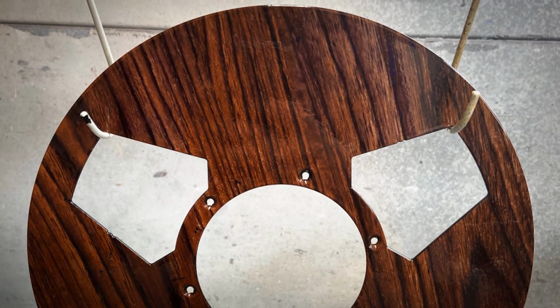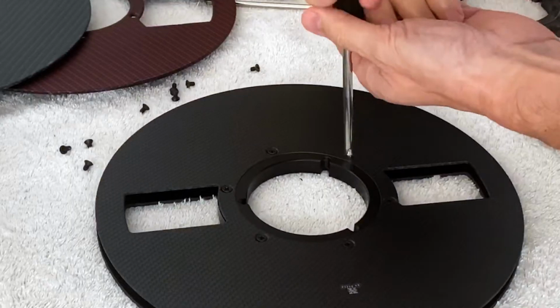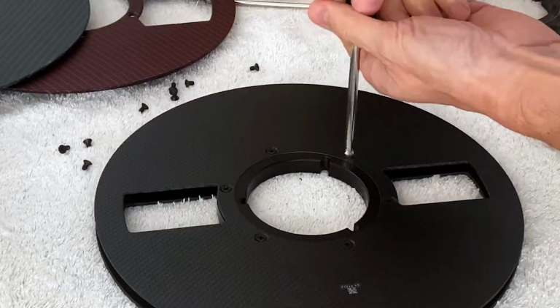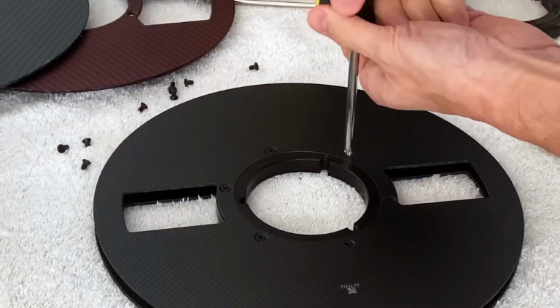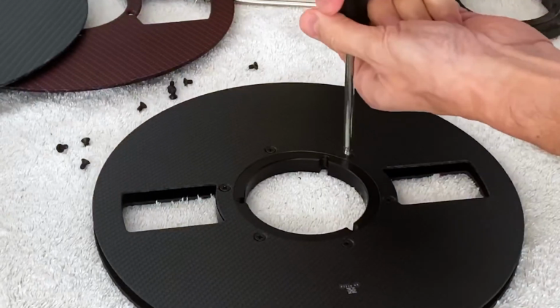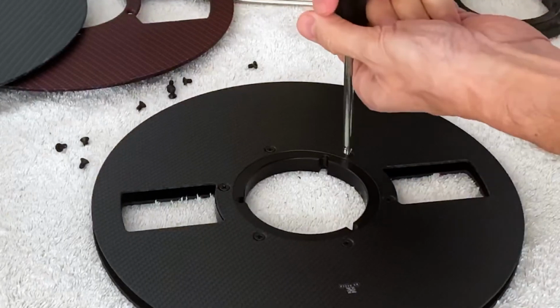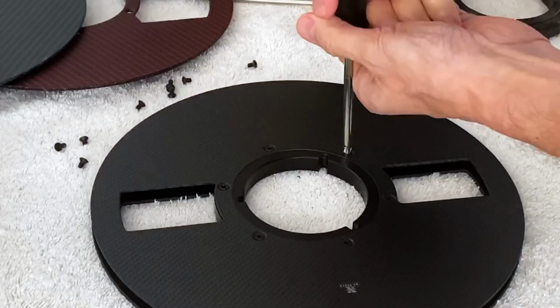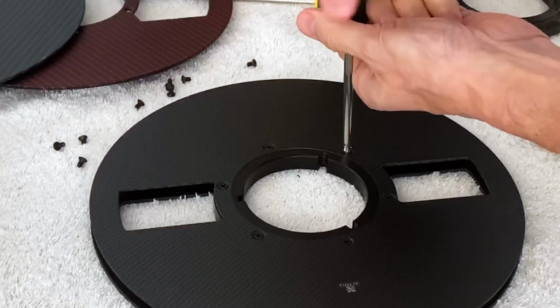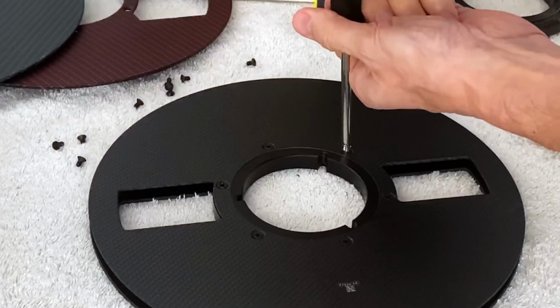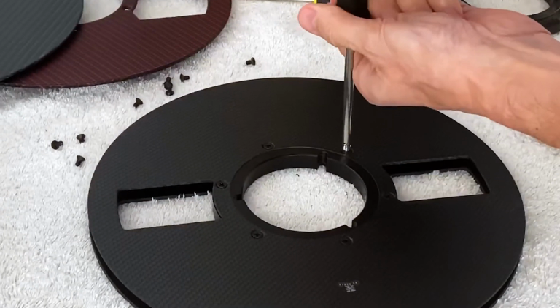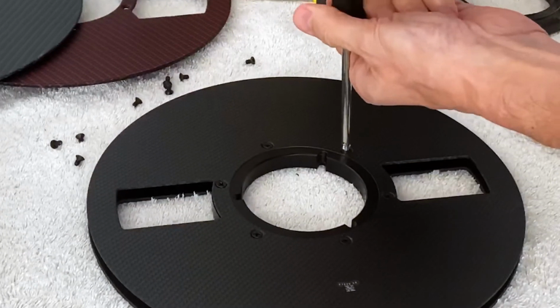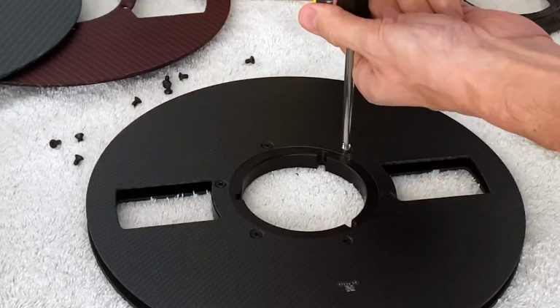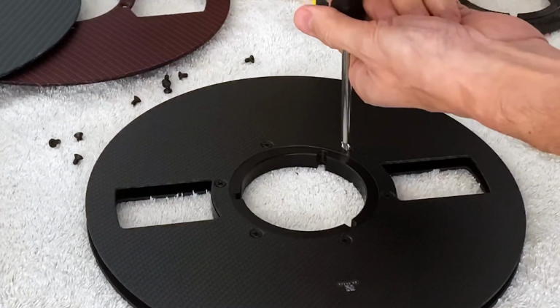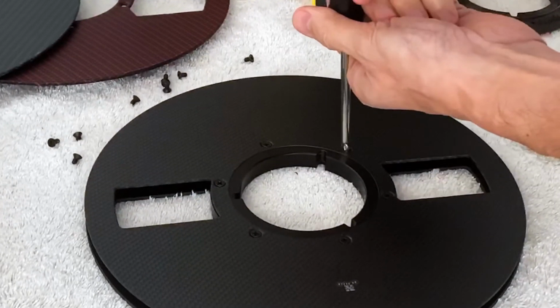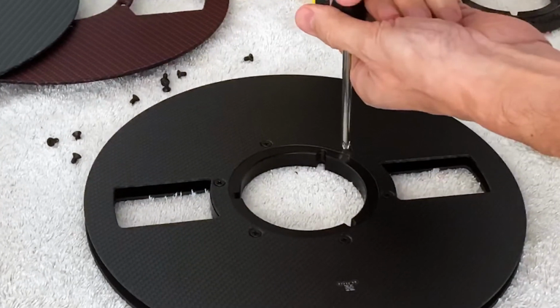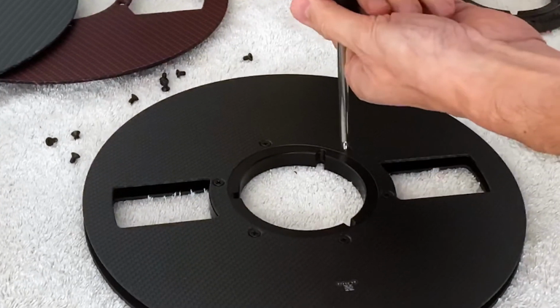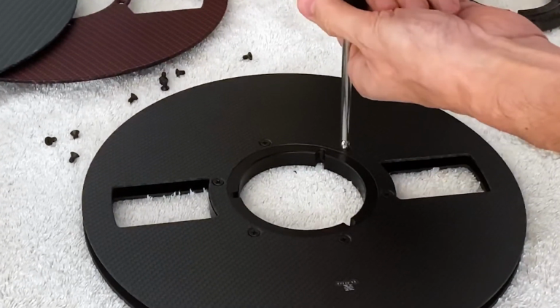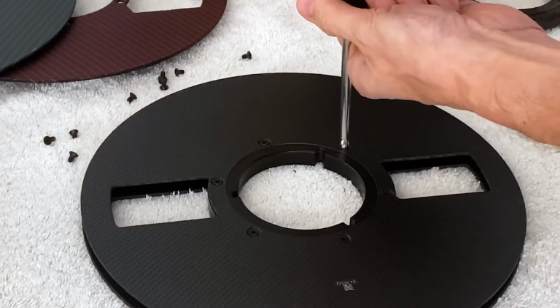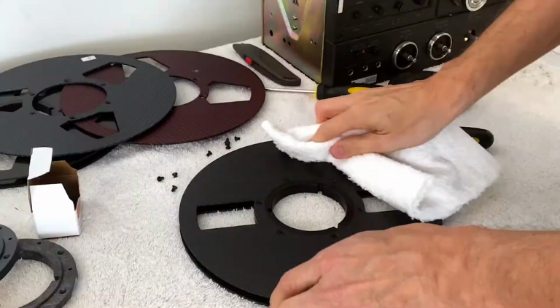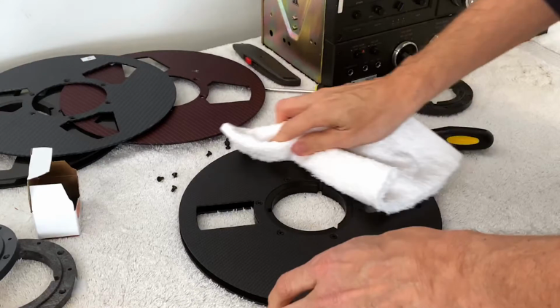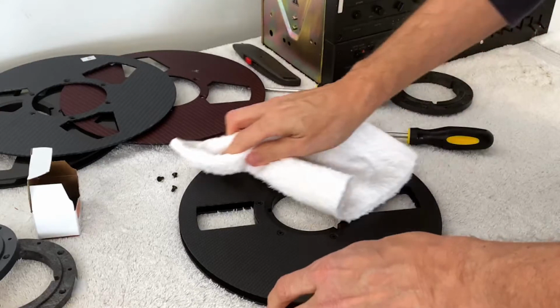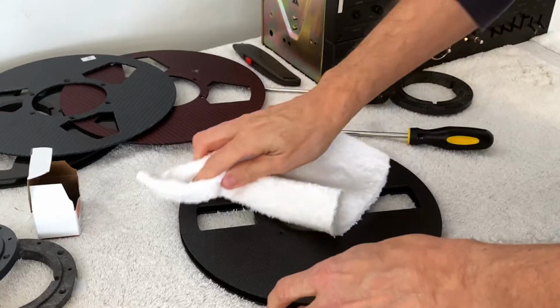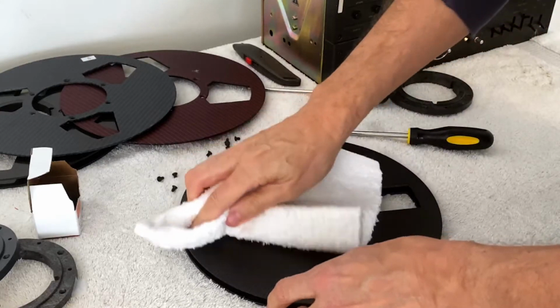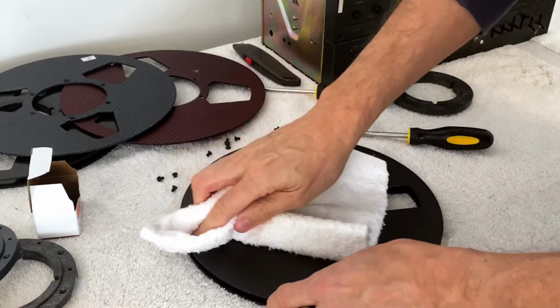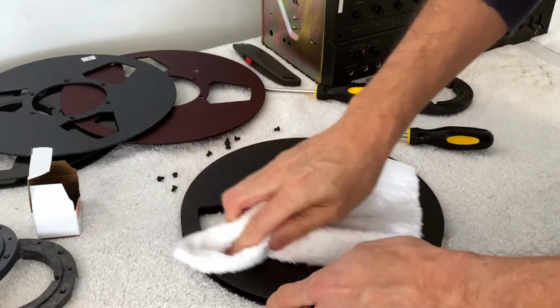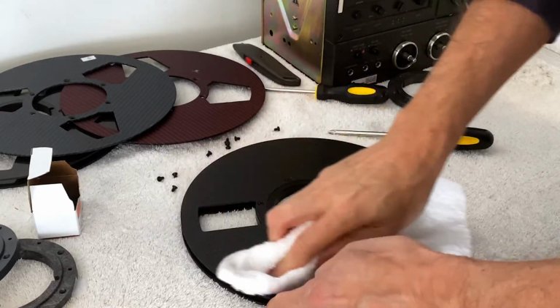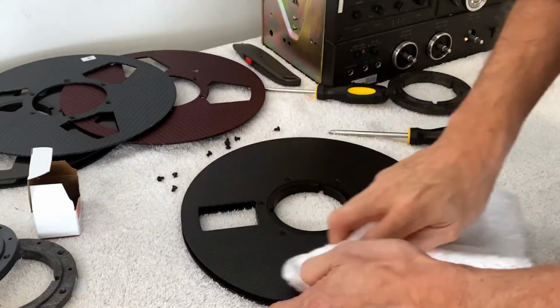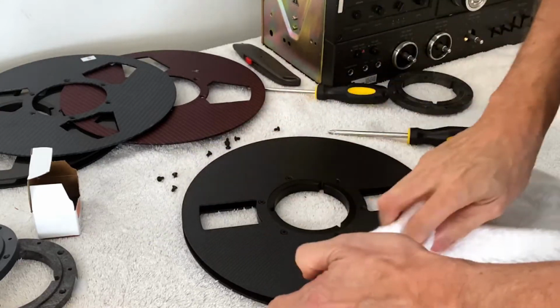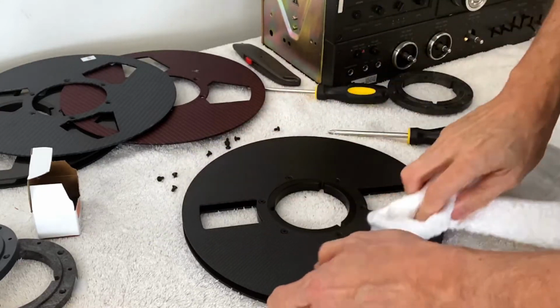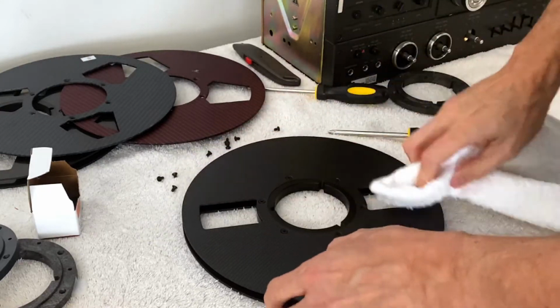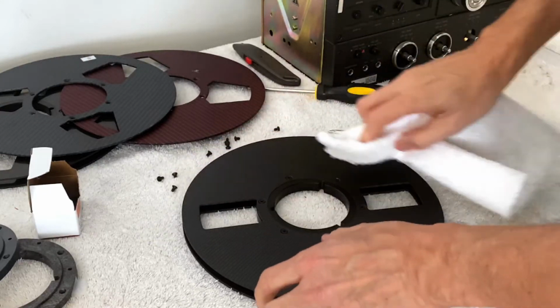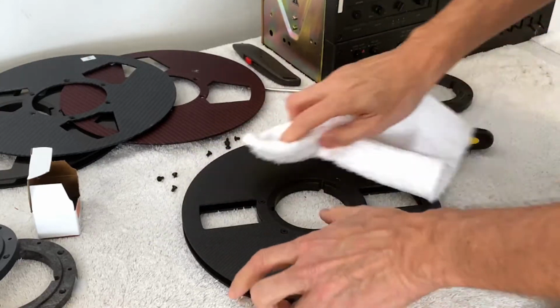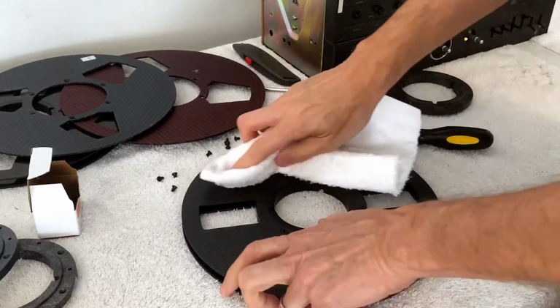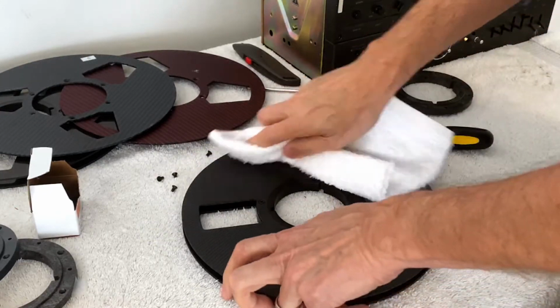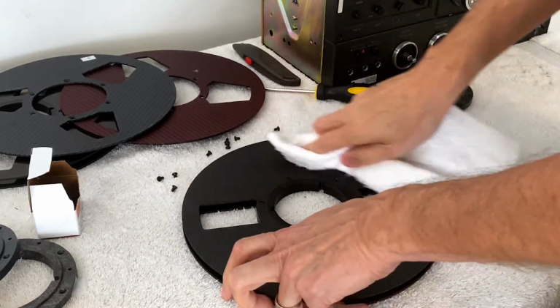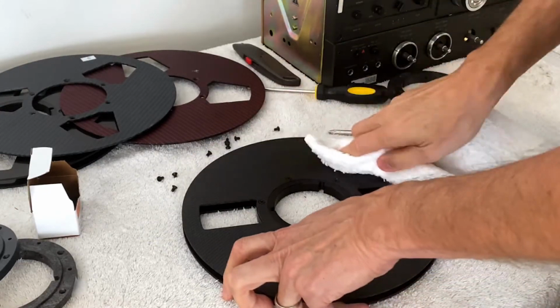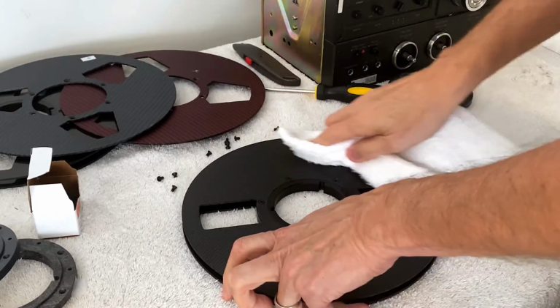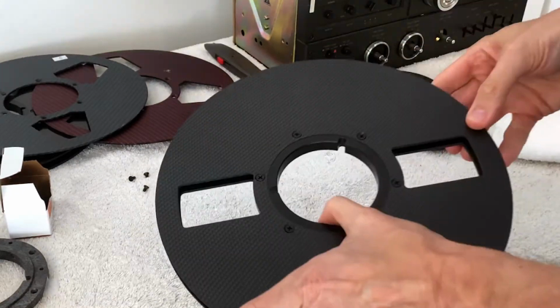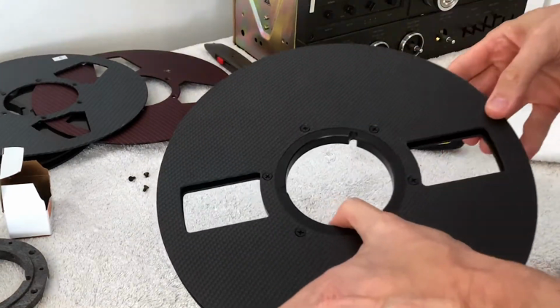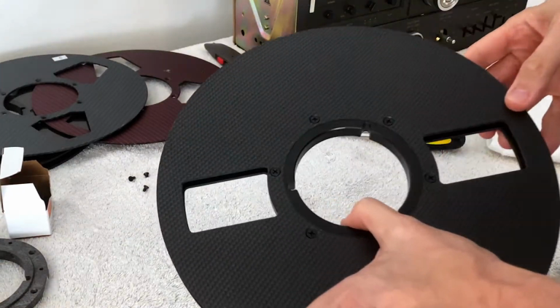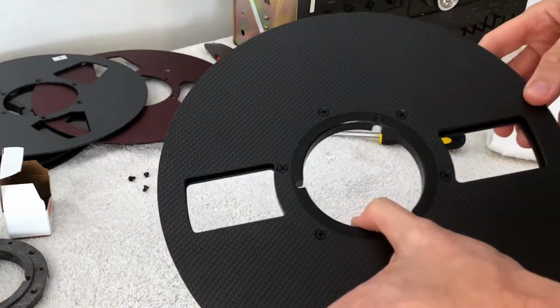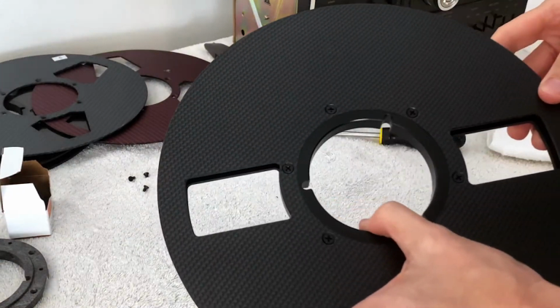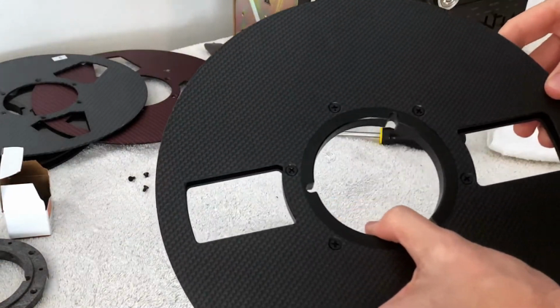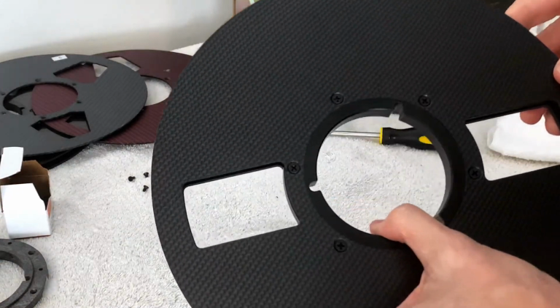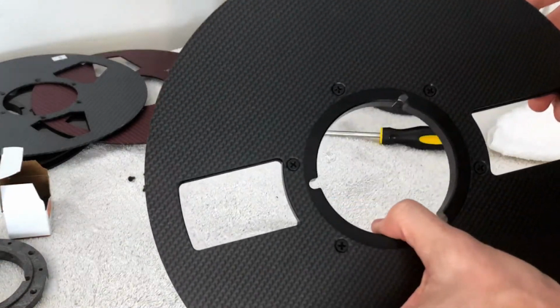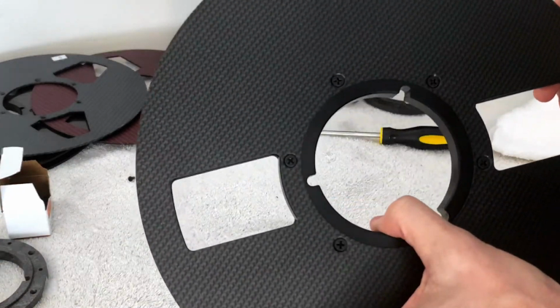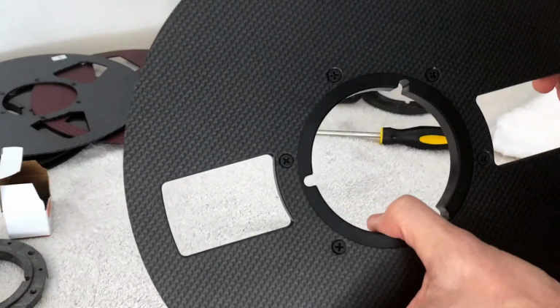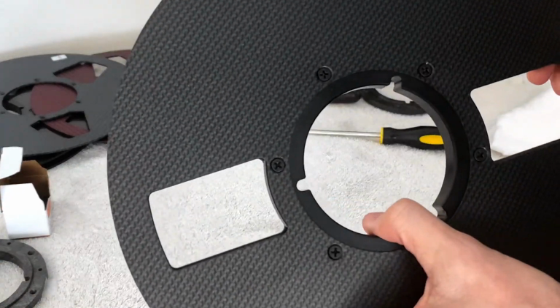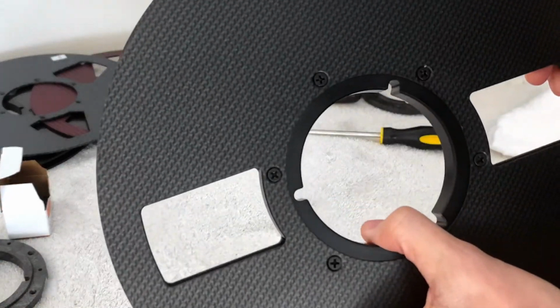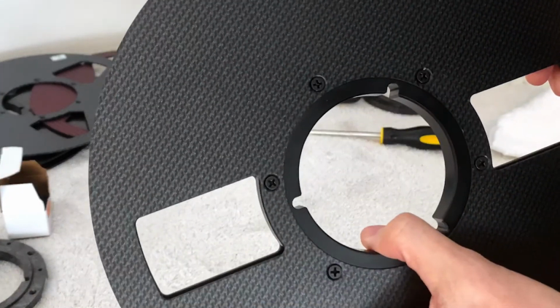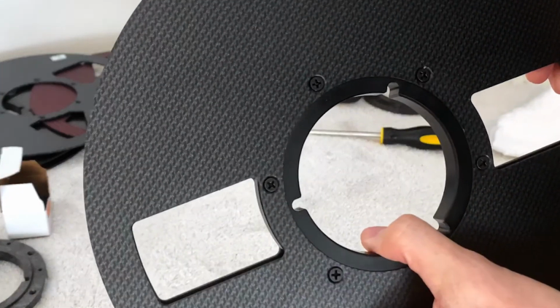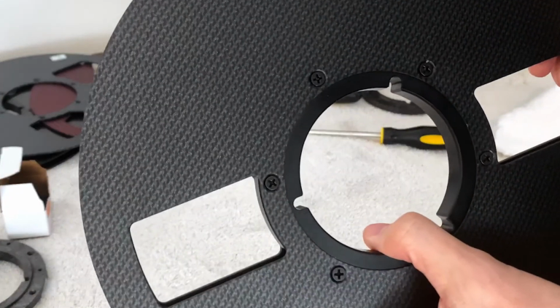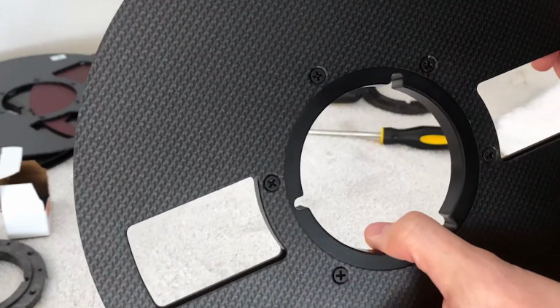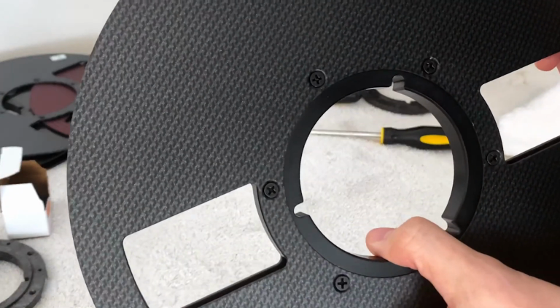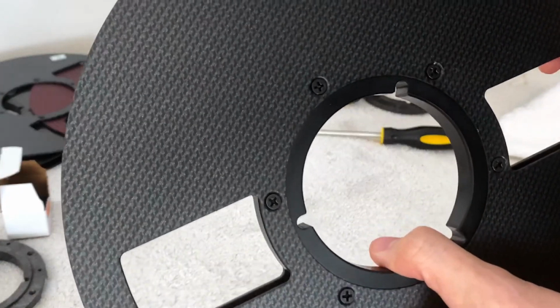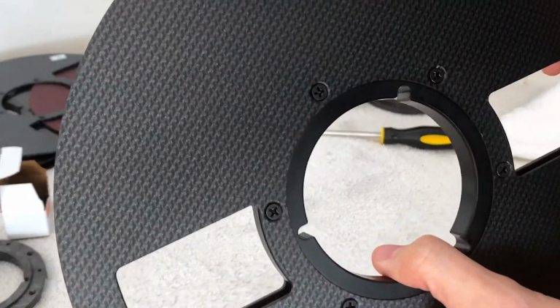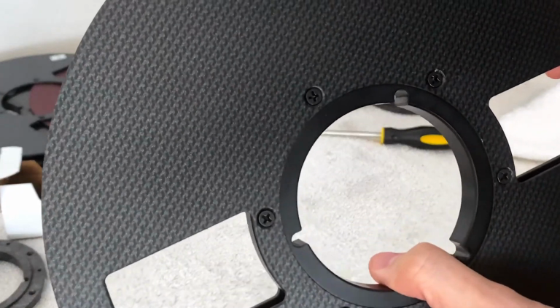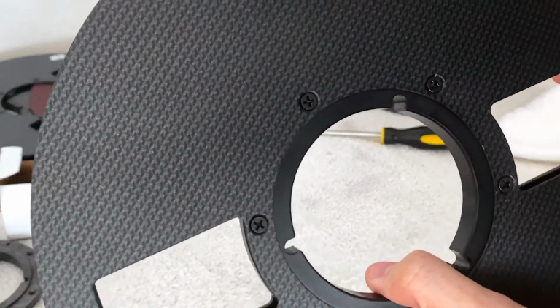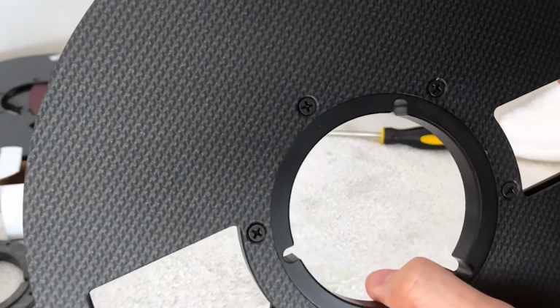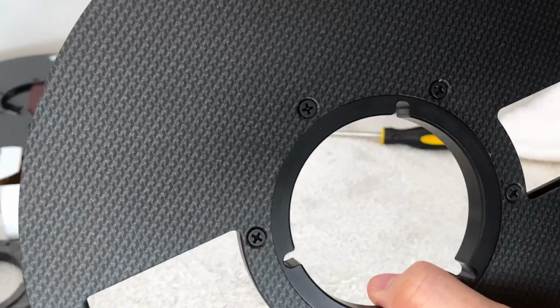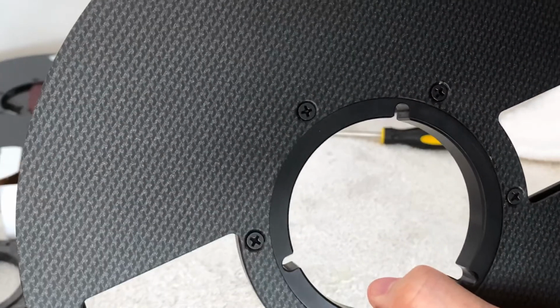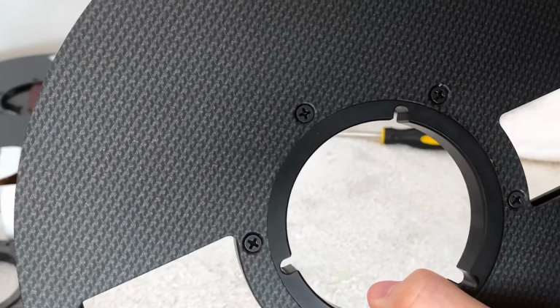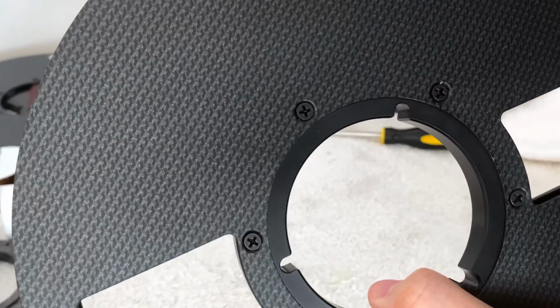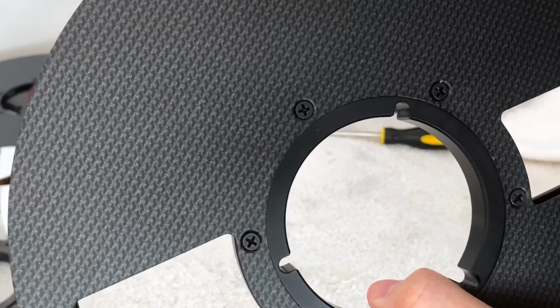Once the finishes are applied, the flange is attached to our custom, professional-style NAB hubs by hand.